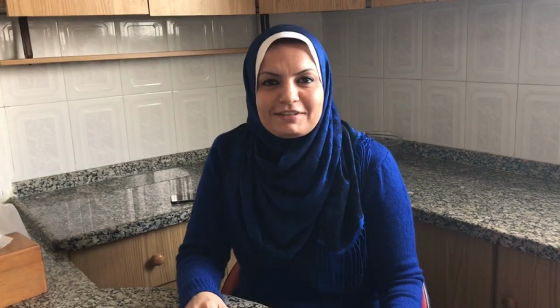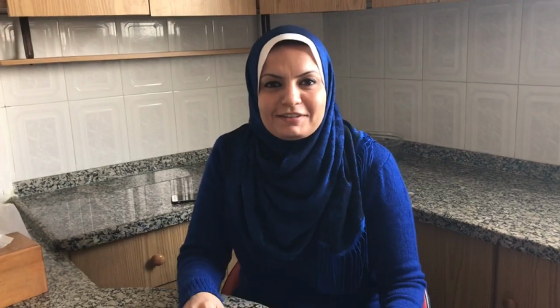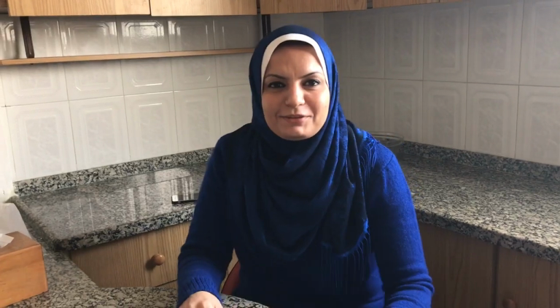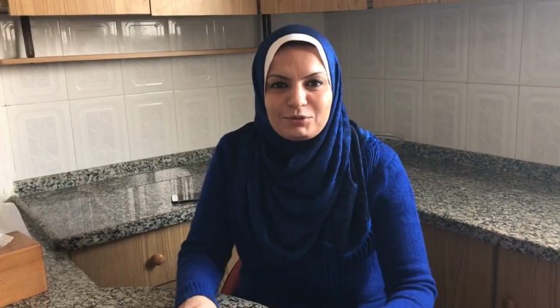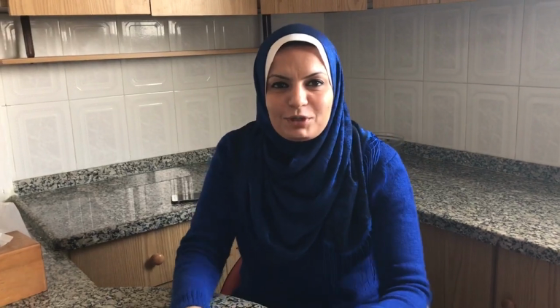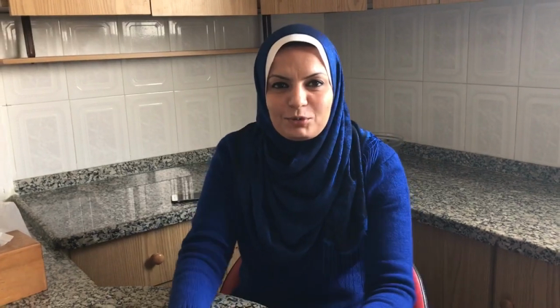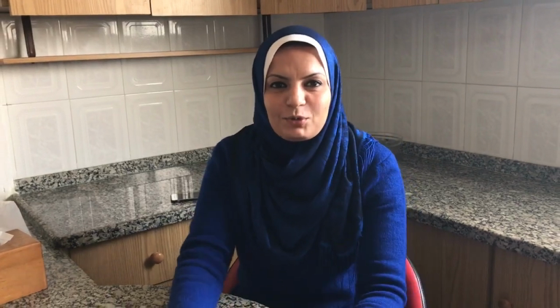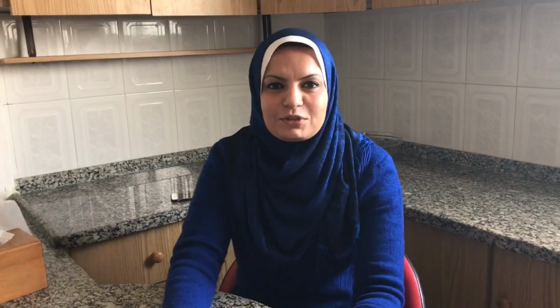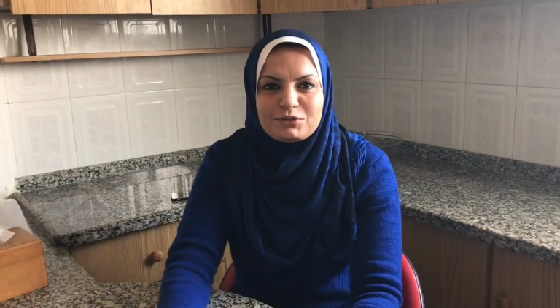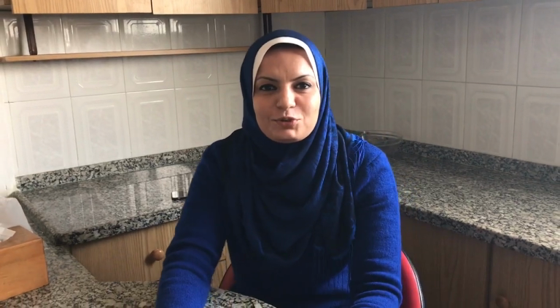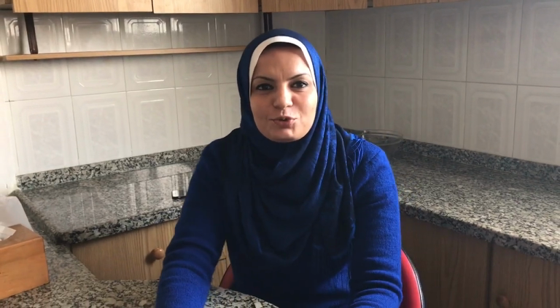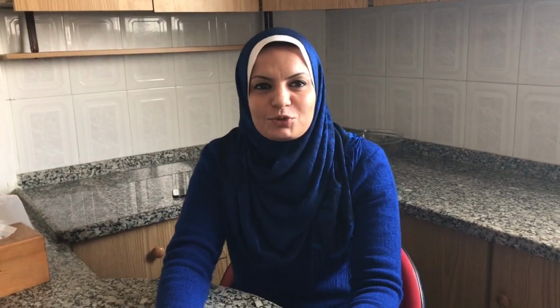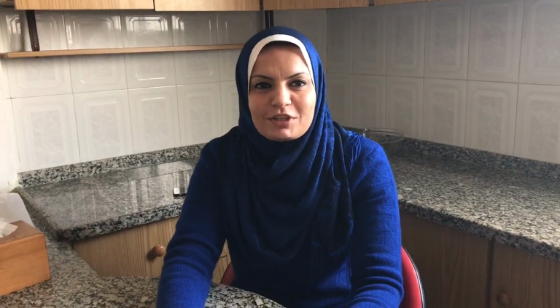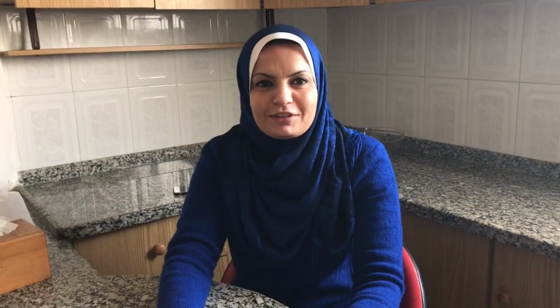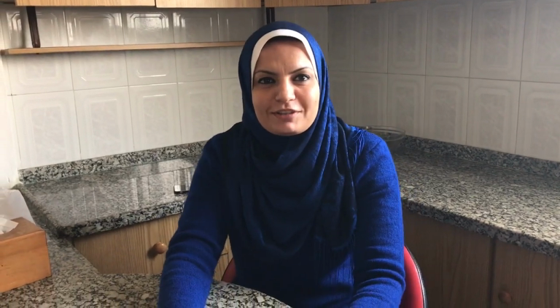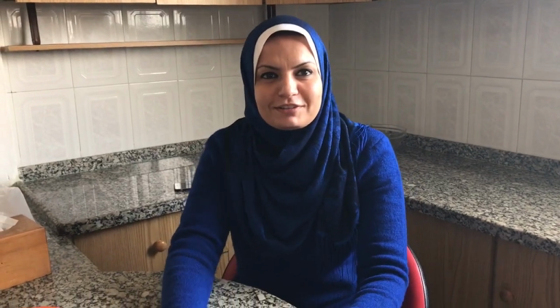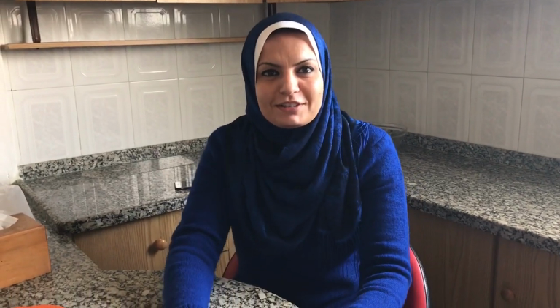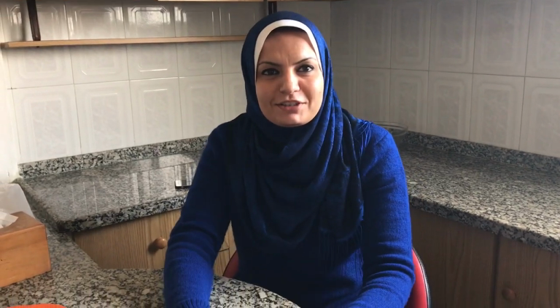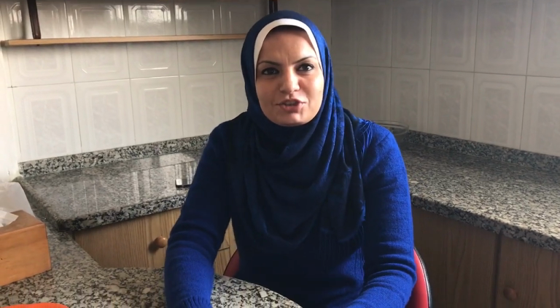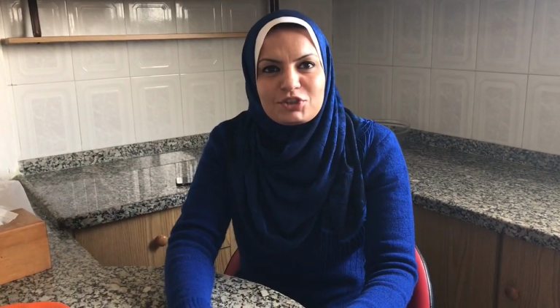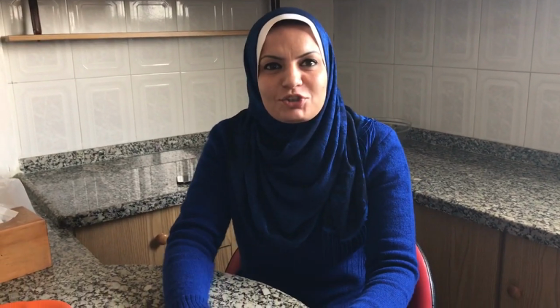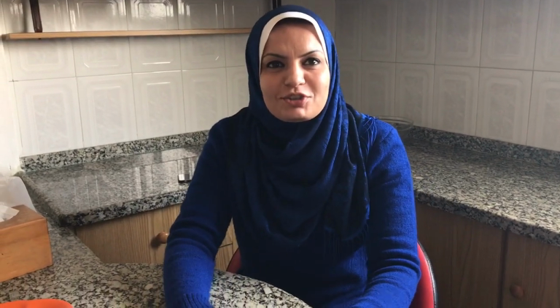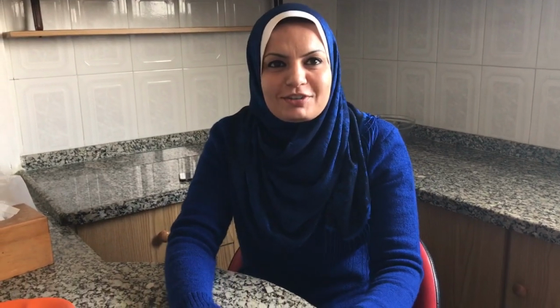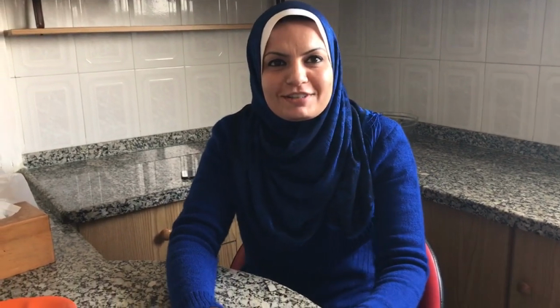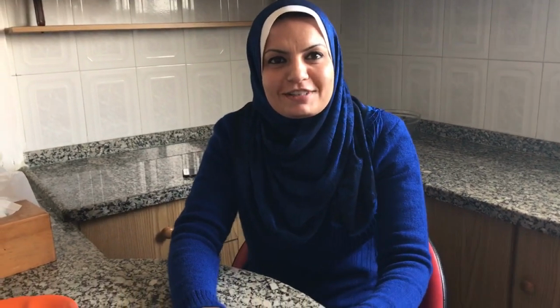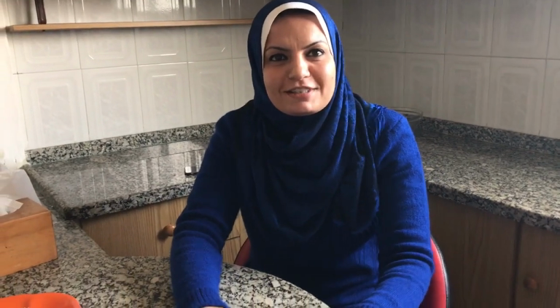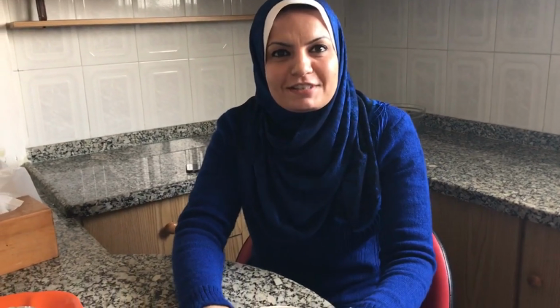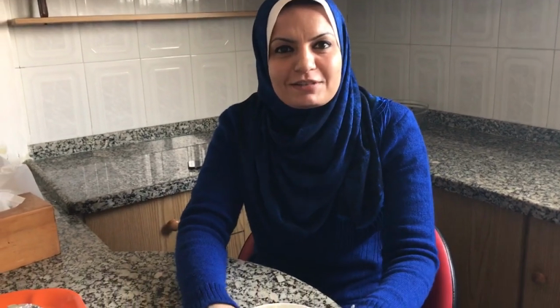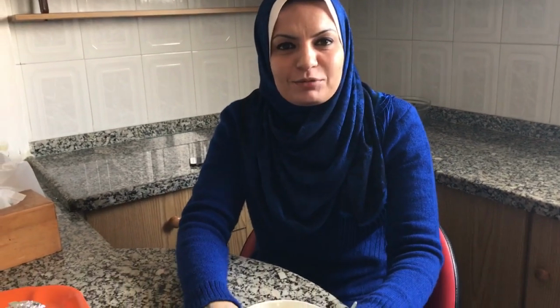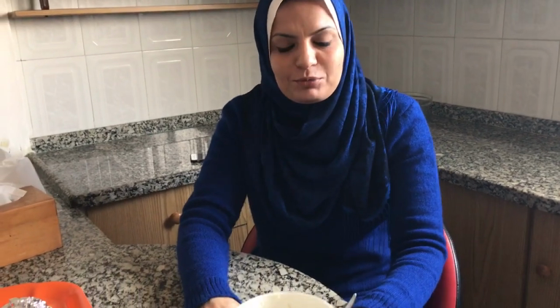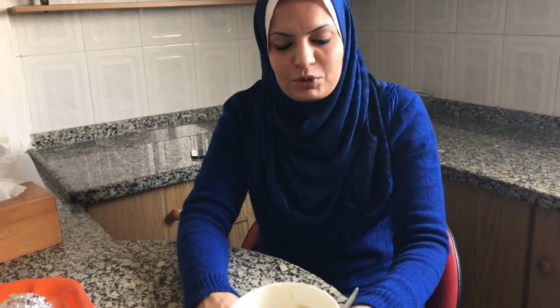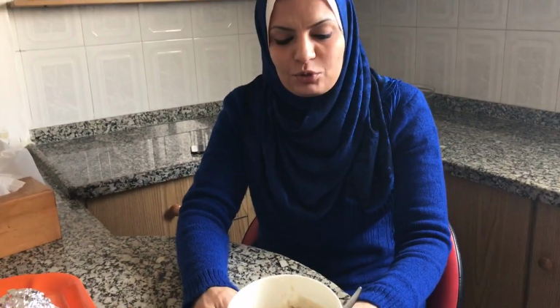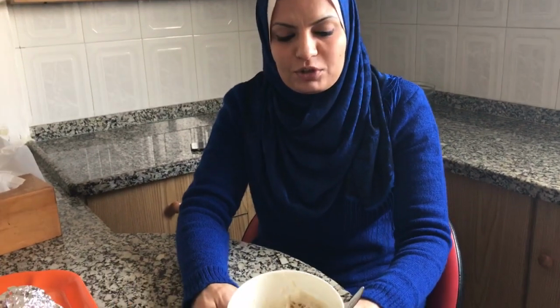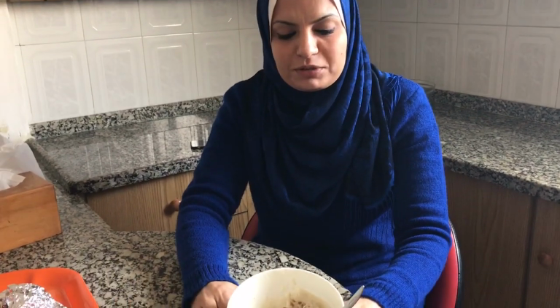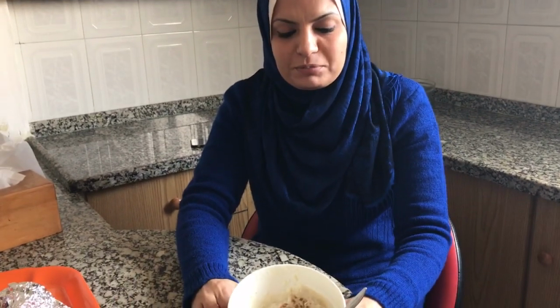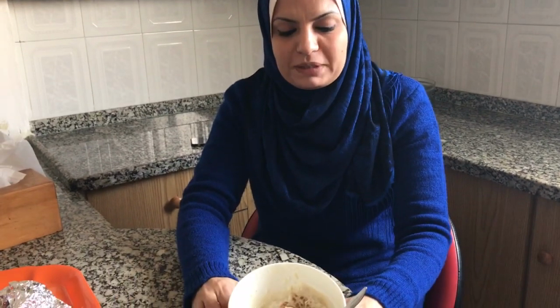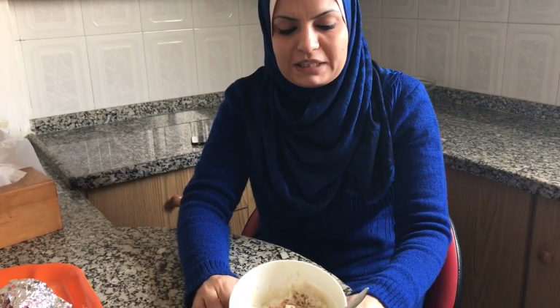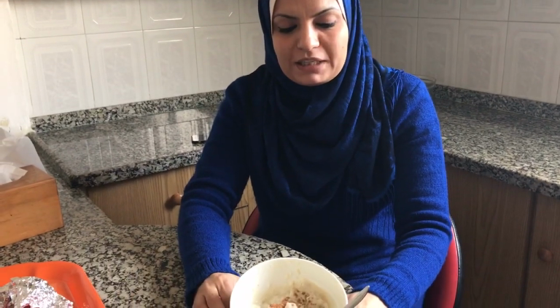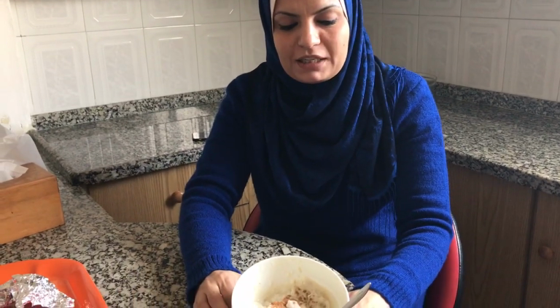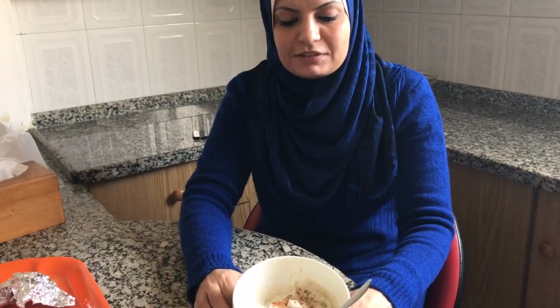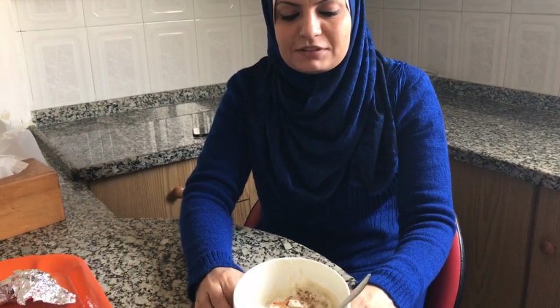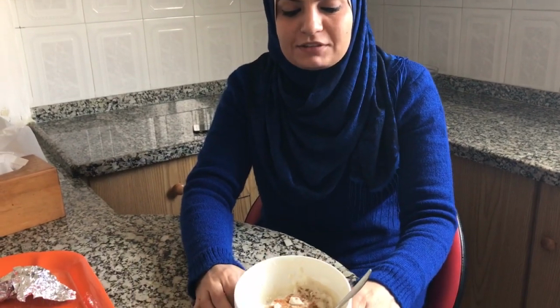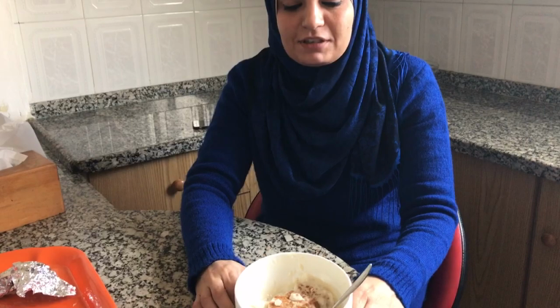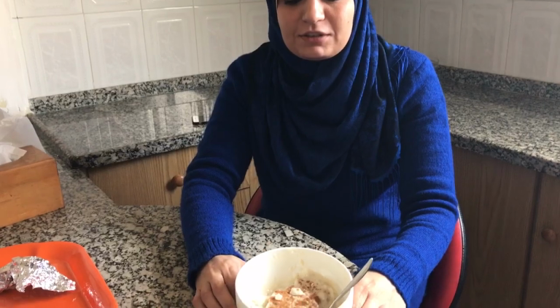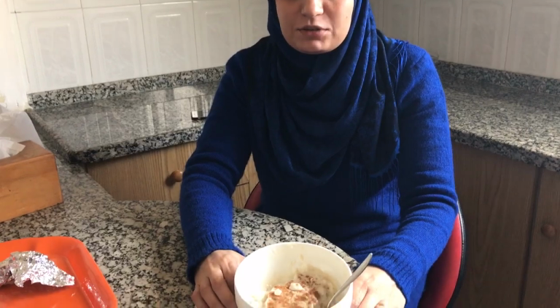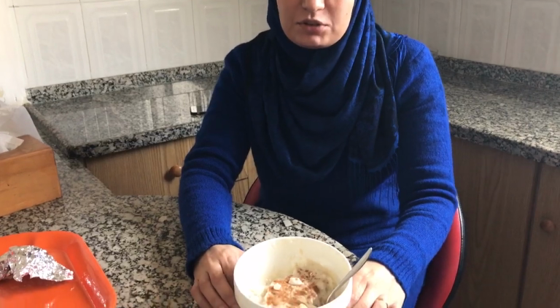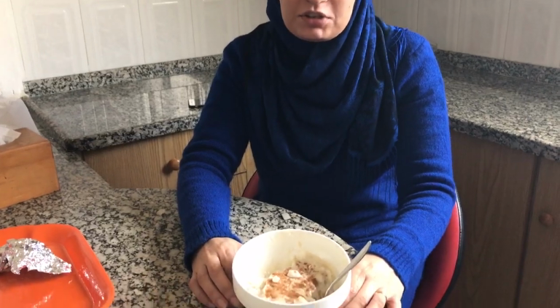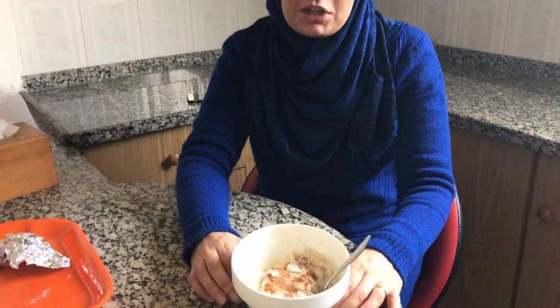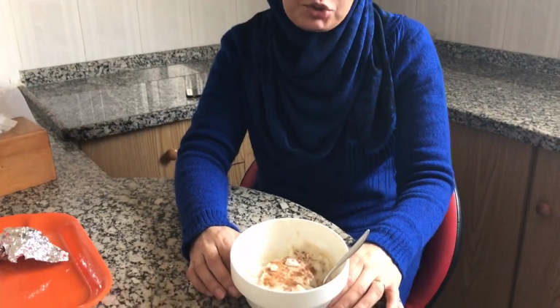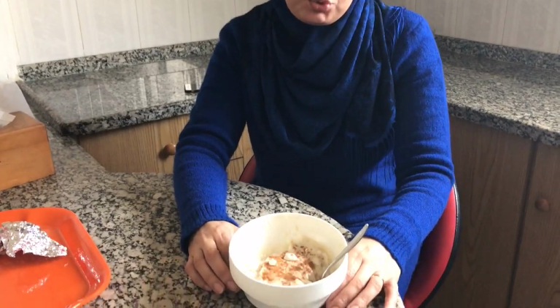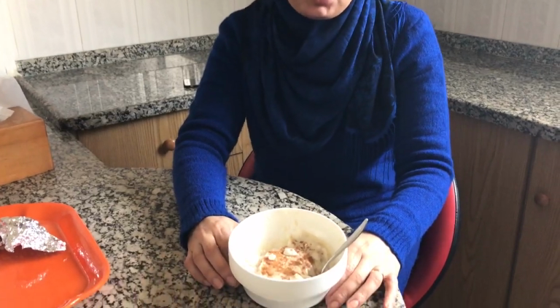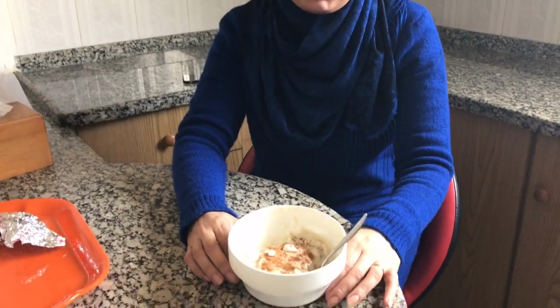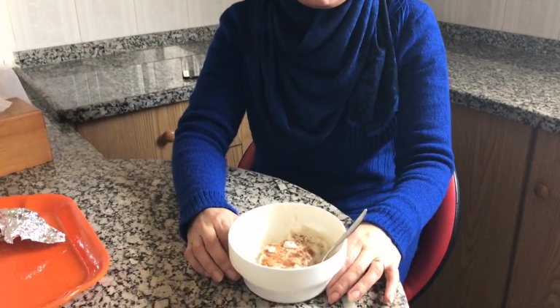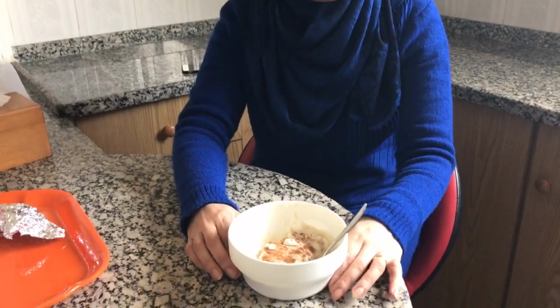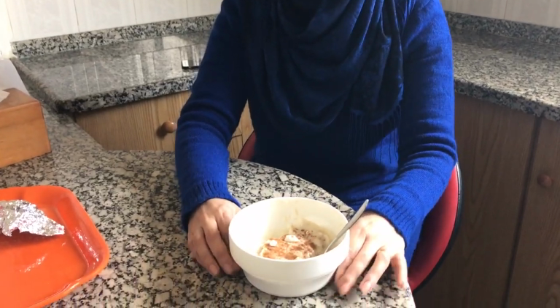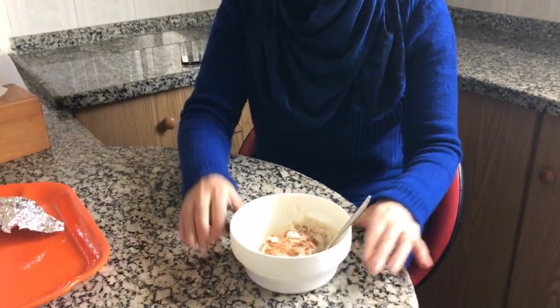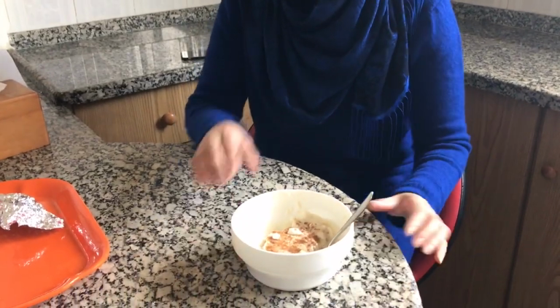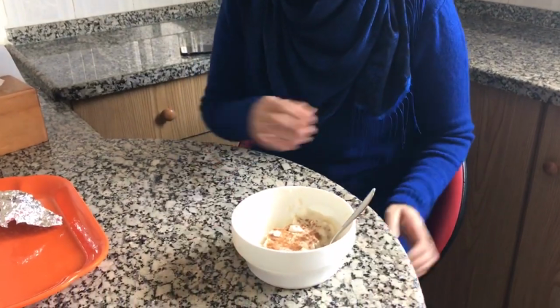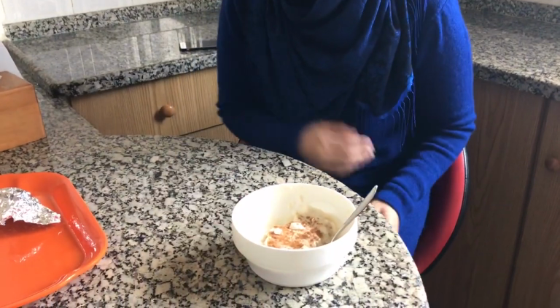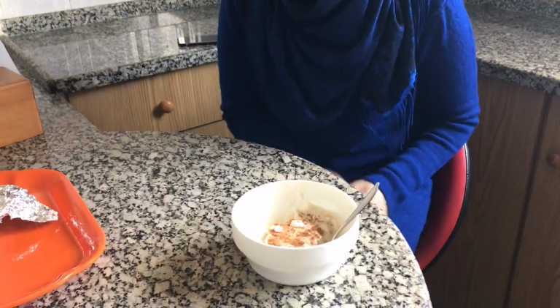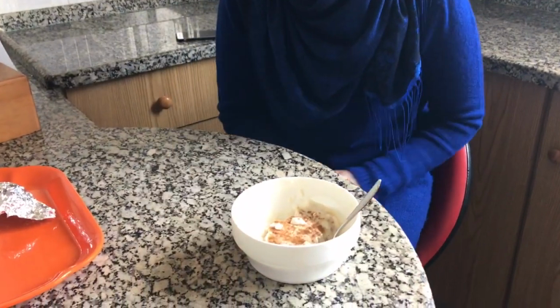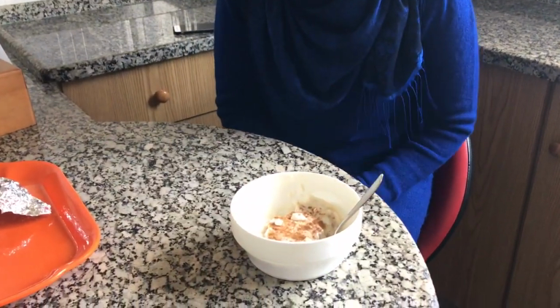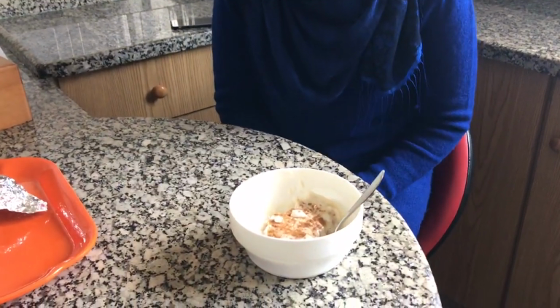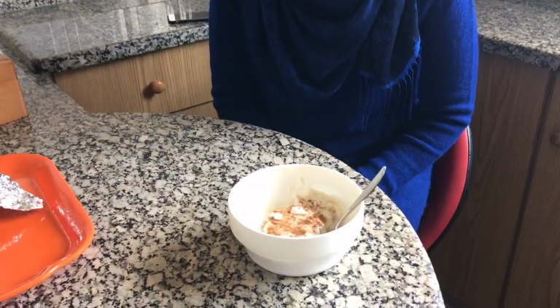Today we will introduce another dish. We call it Bilila or Ashura. We have different names.